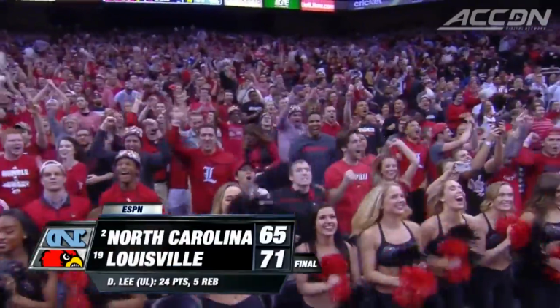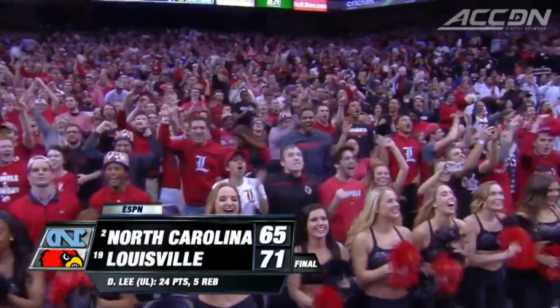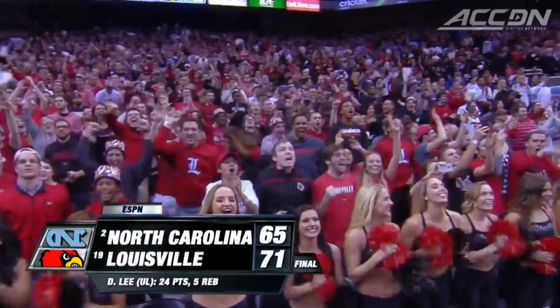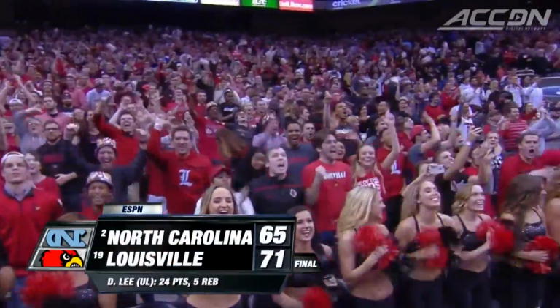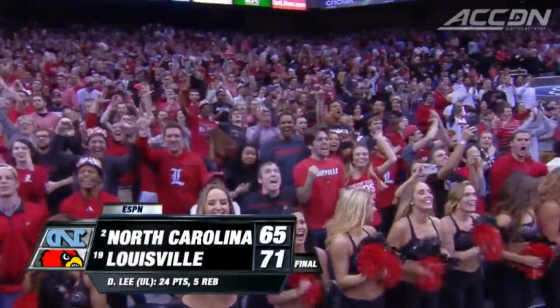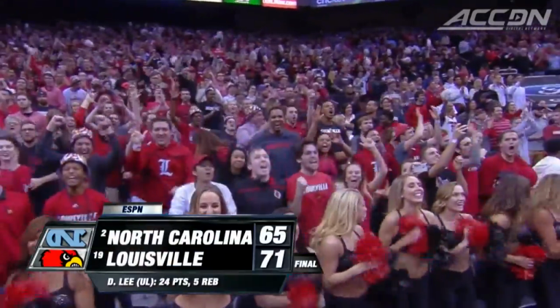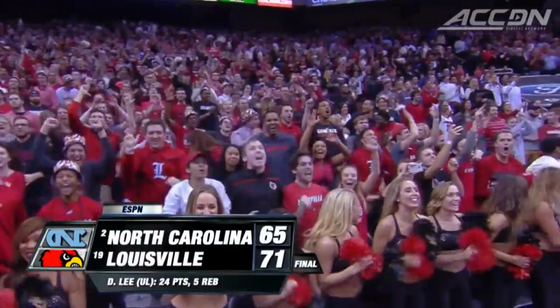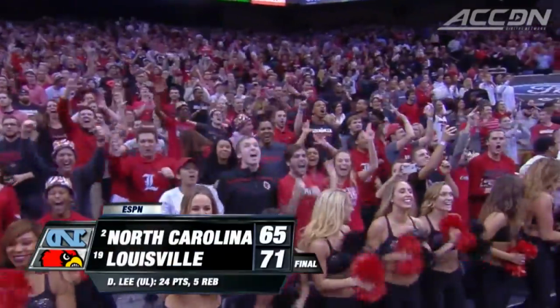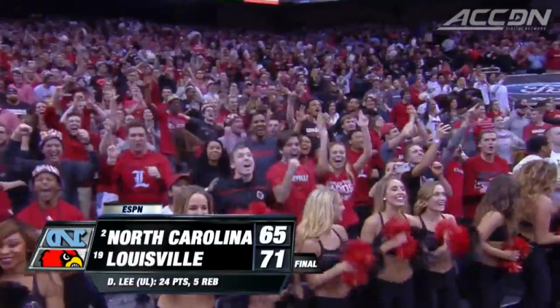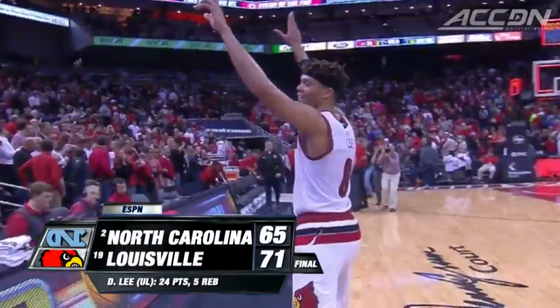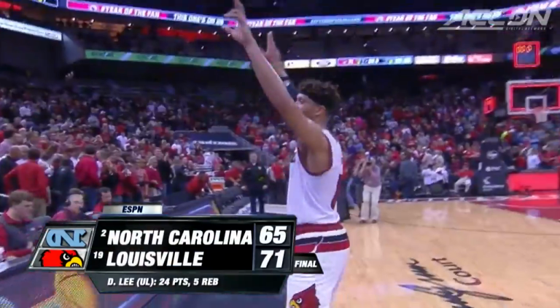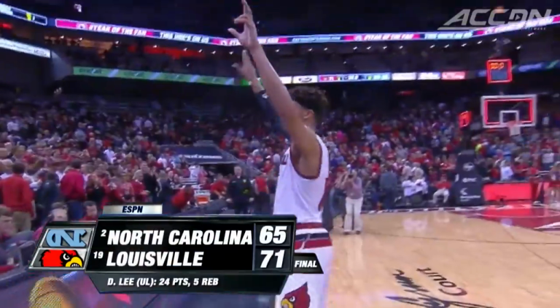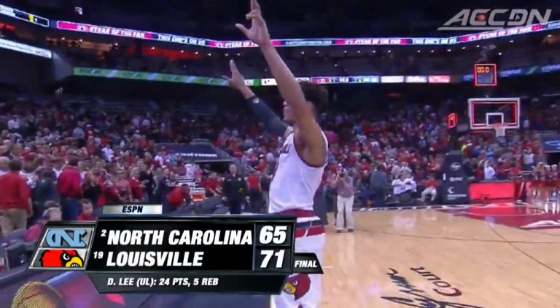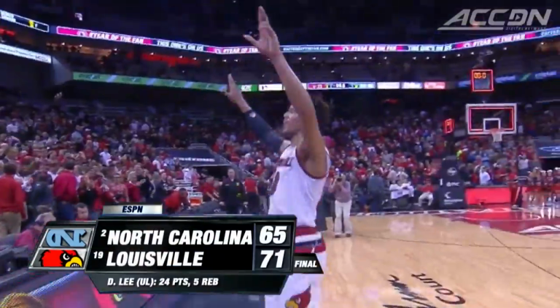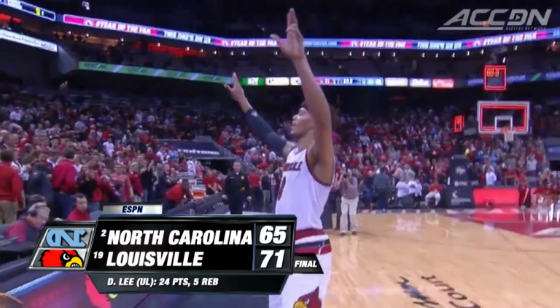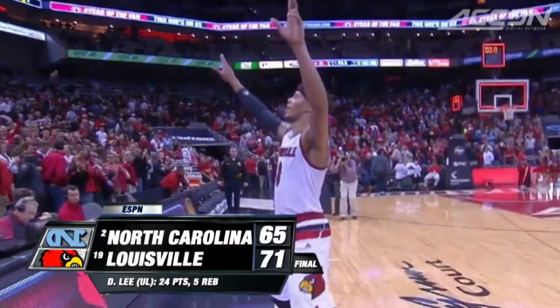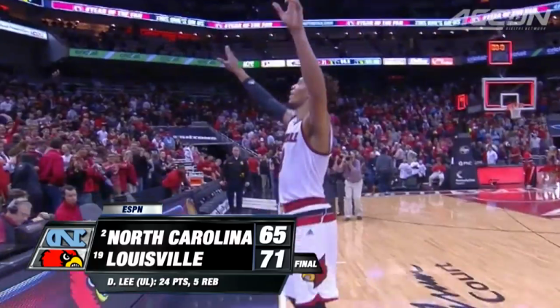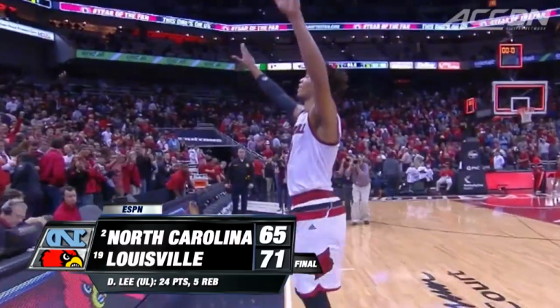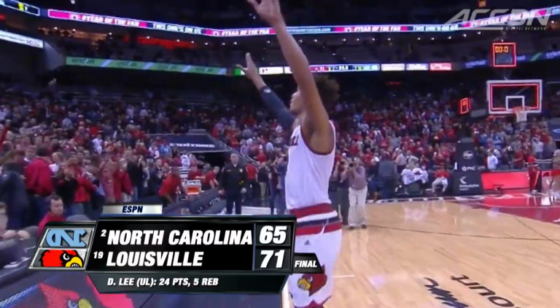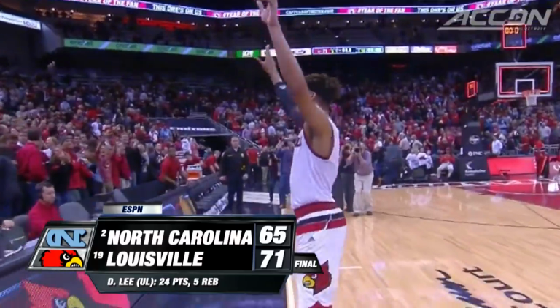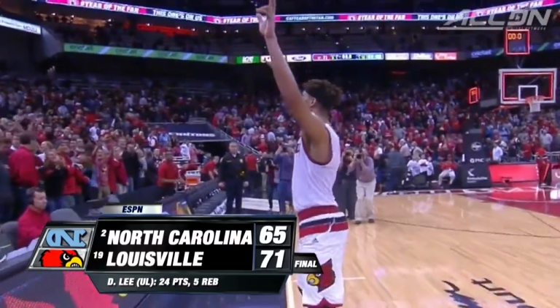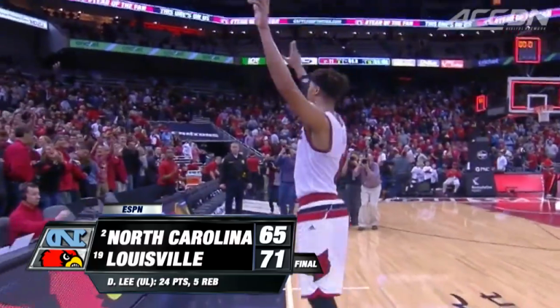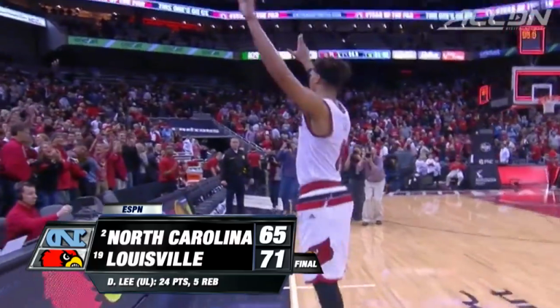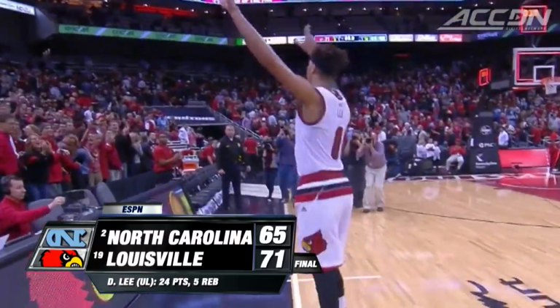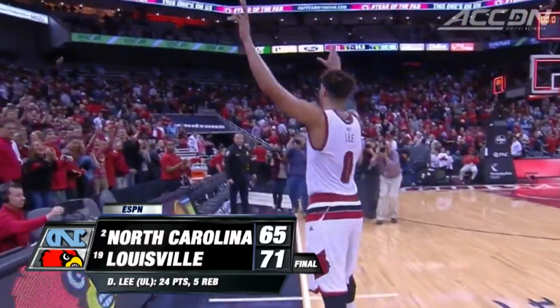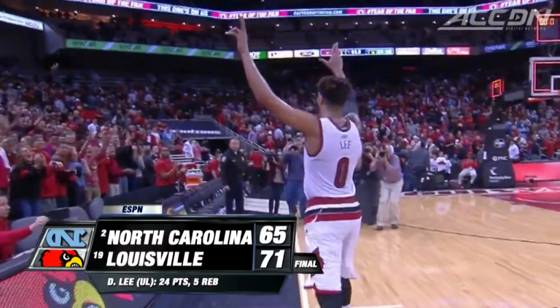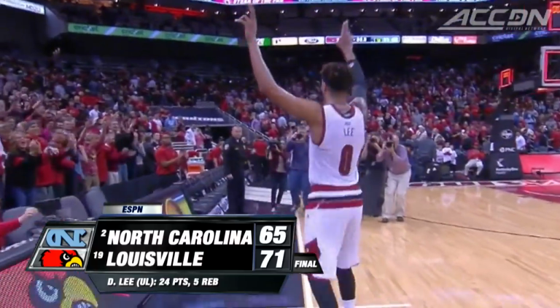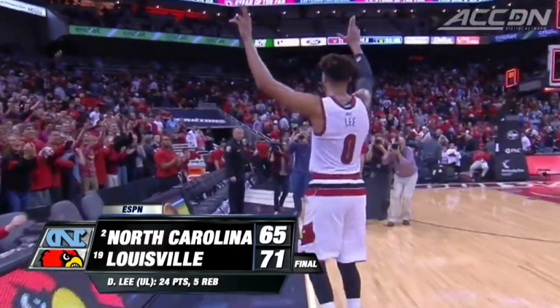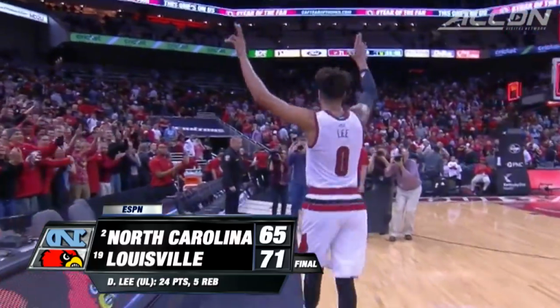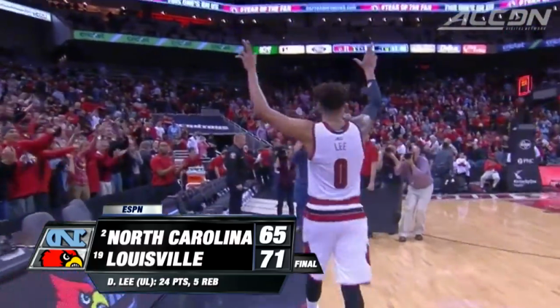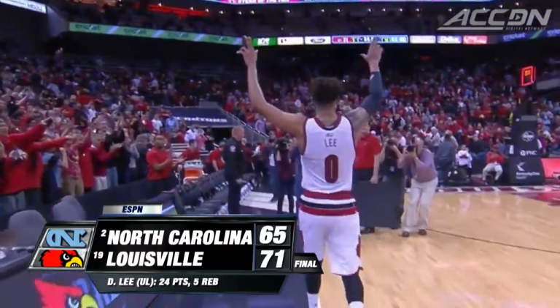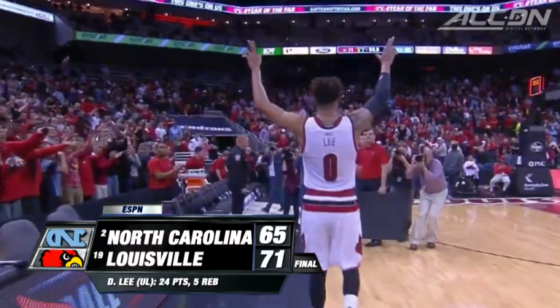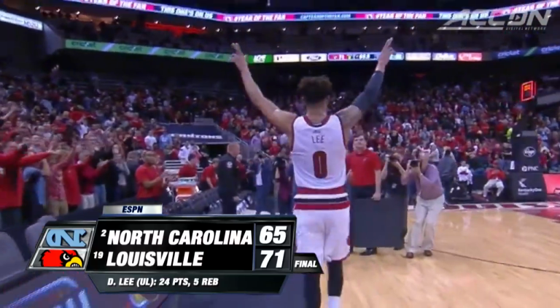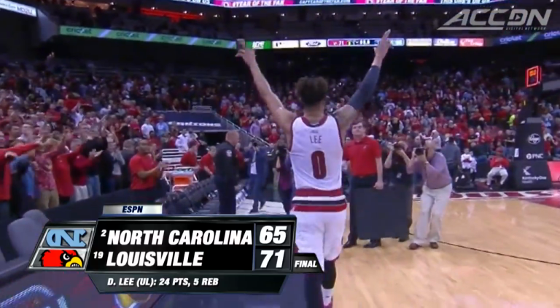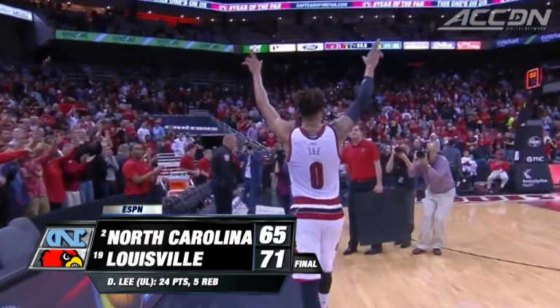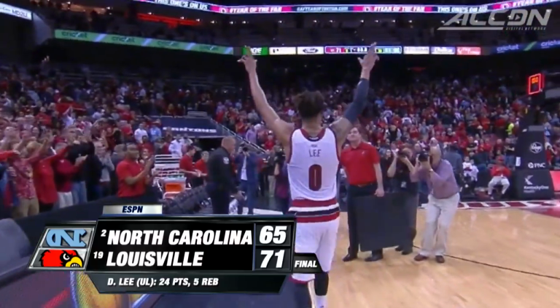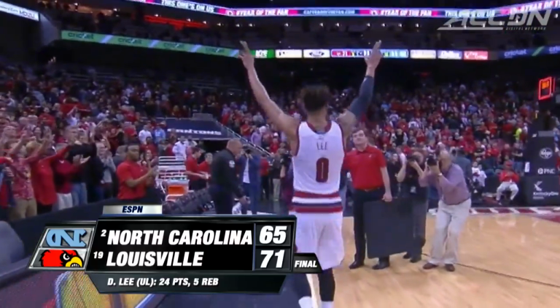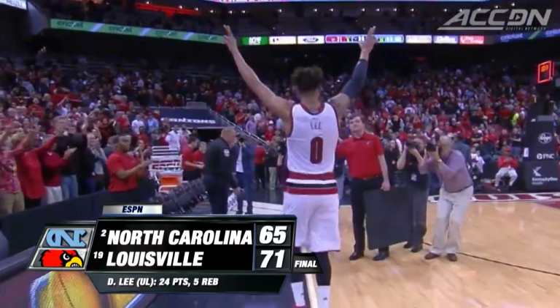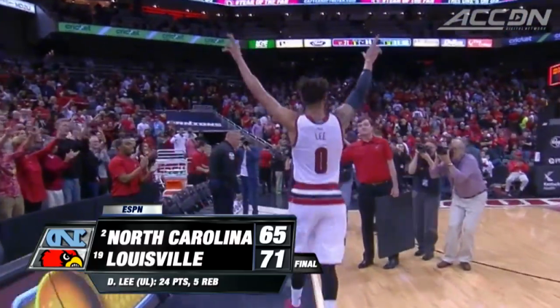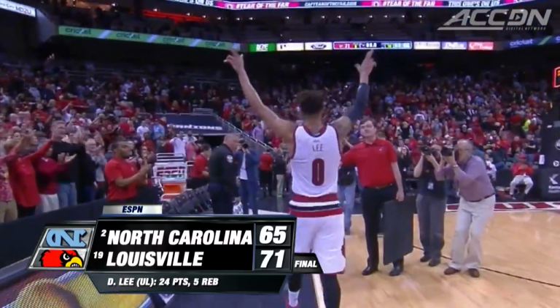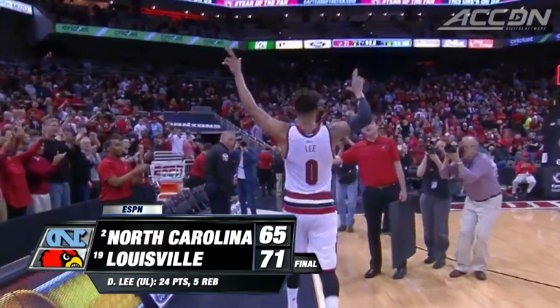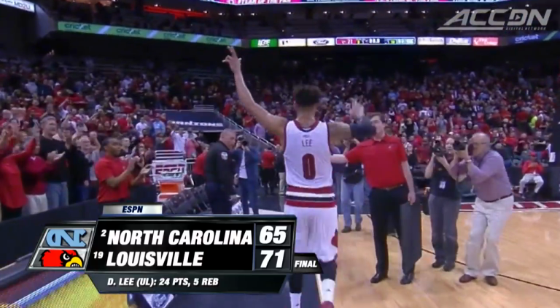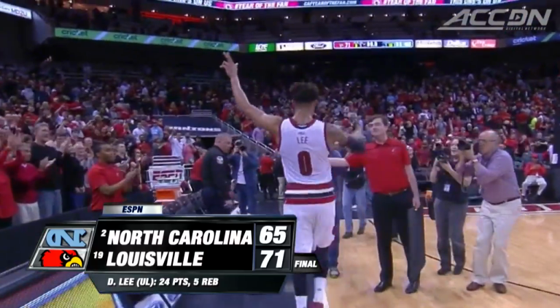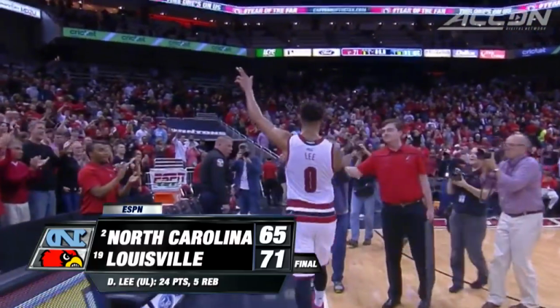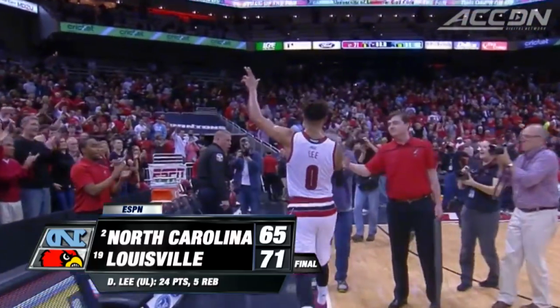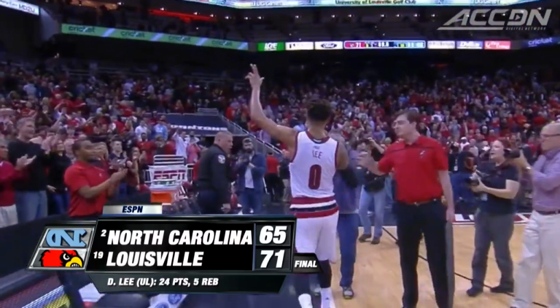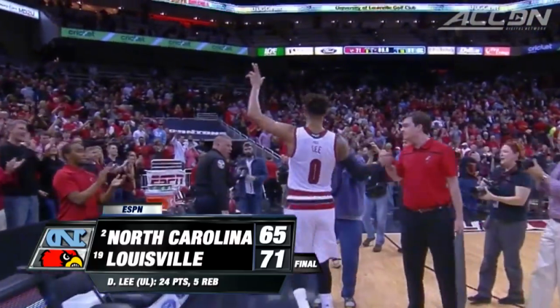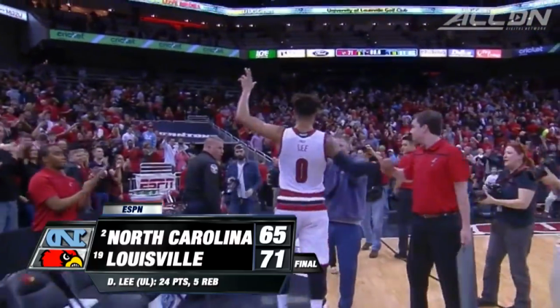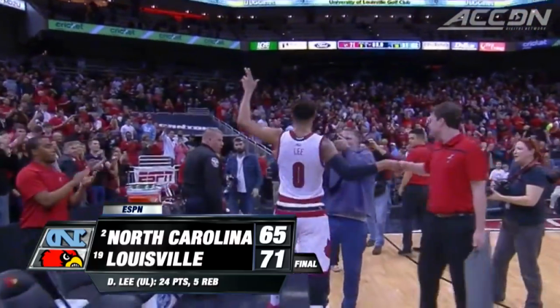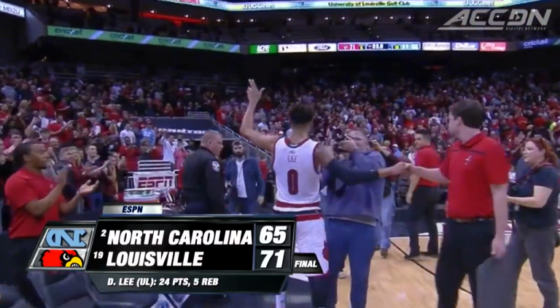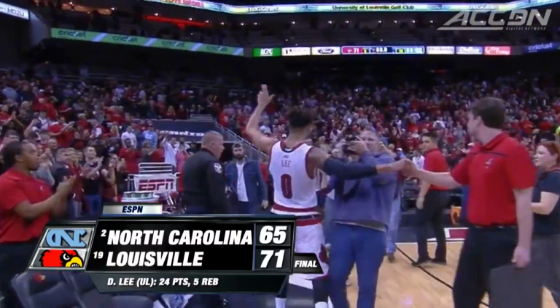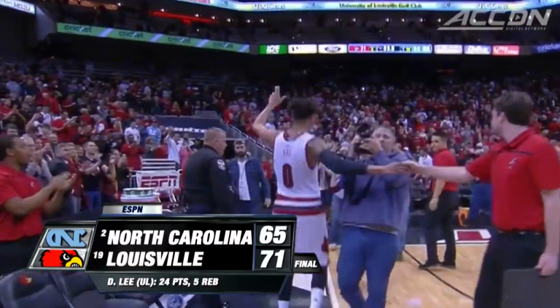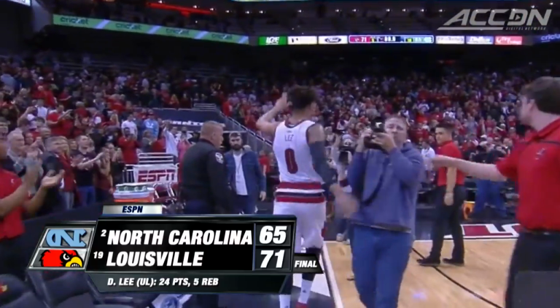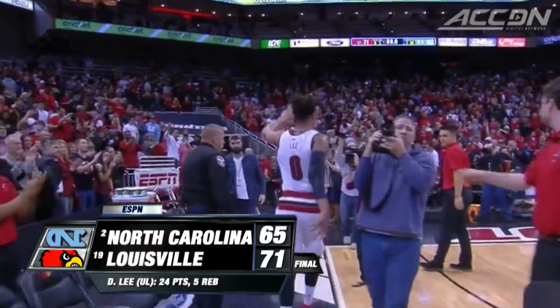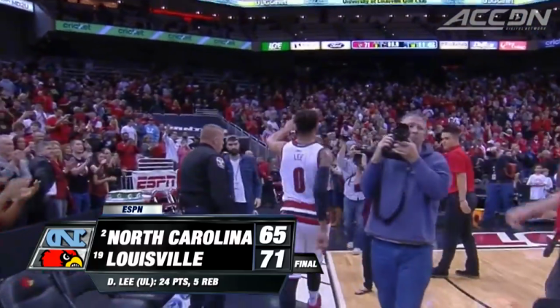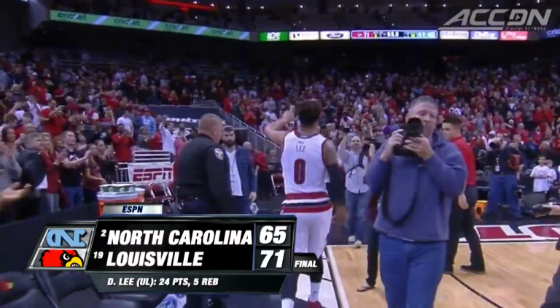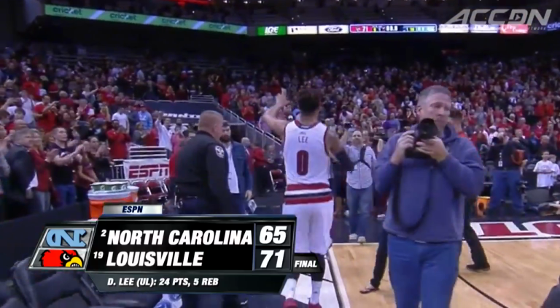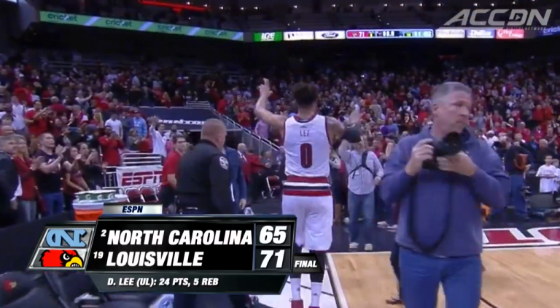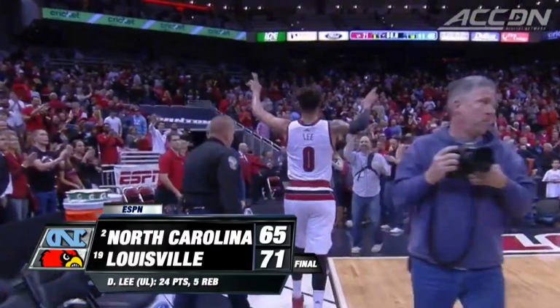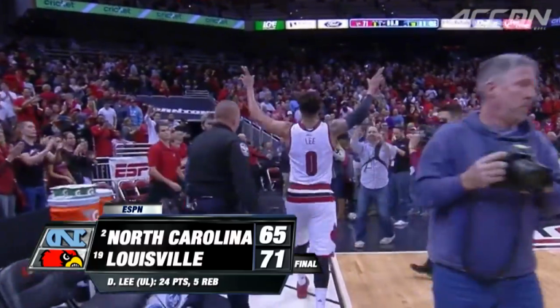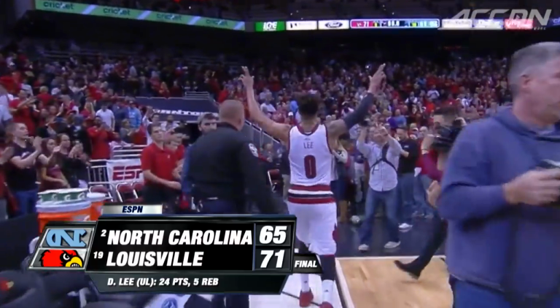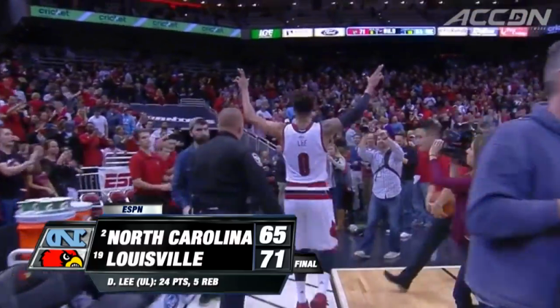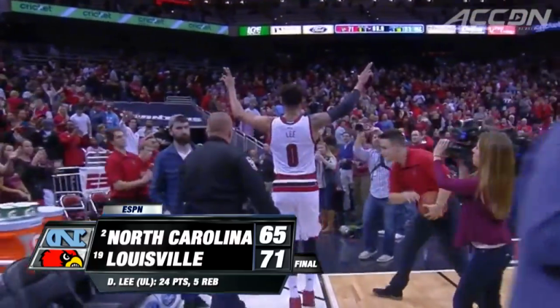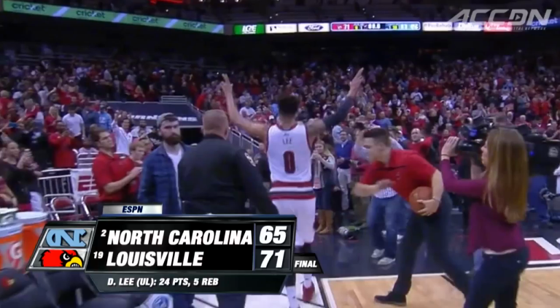Louisville now 7-2 in the ACC, just one game back of the Tar Heels. I'm Jeff Fischel, this is the ACC Digital Network.